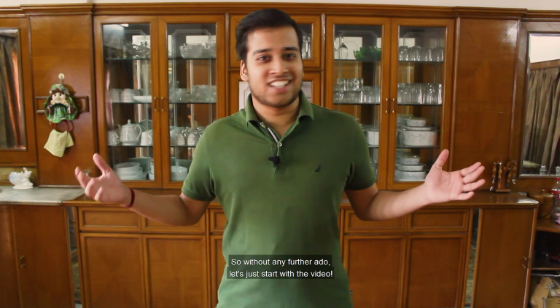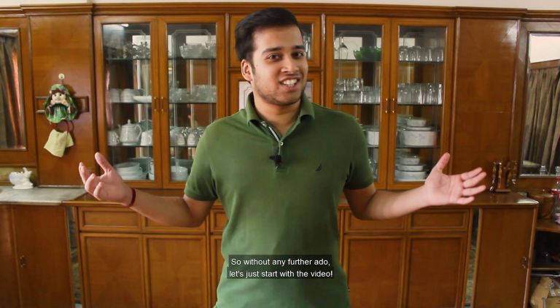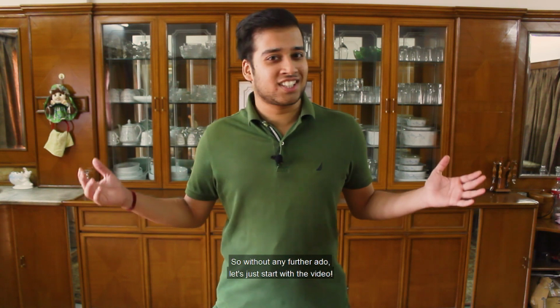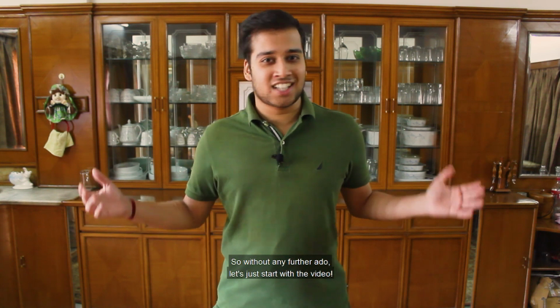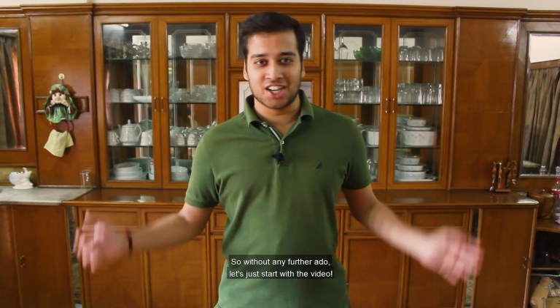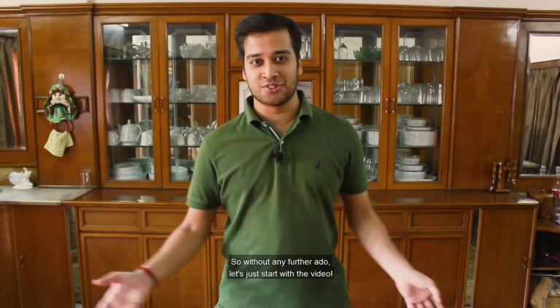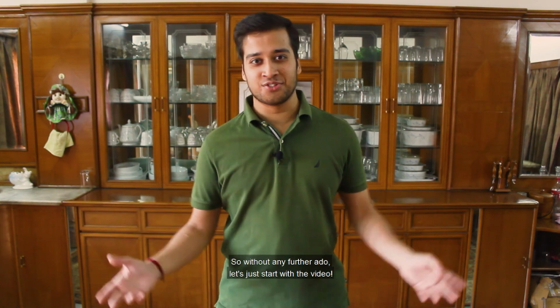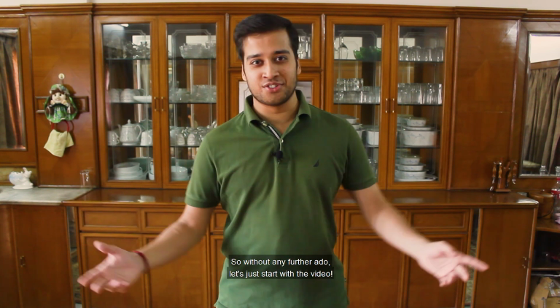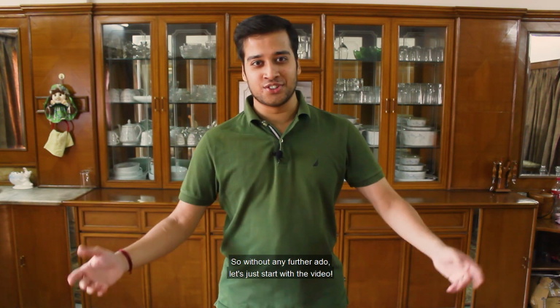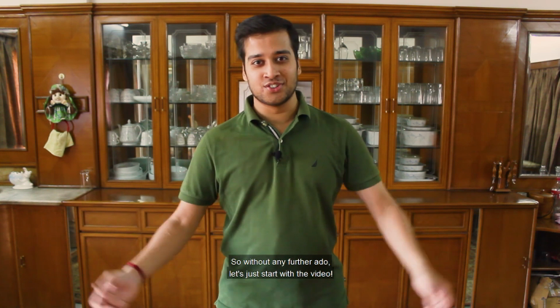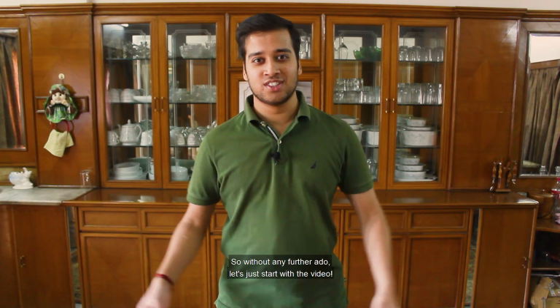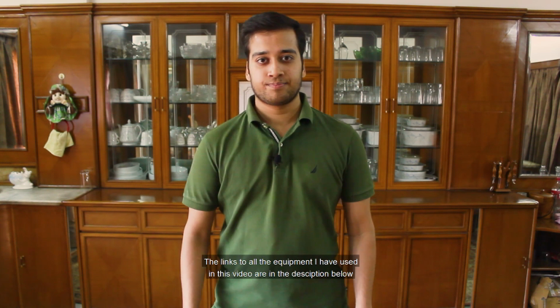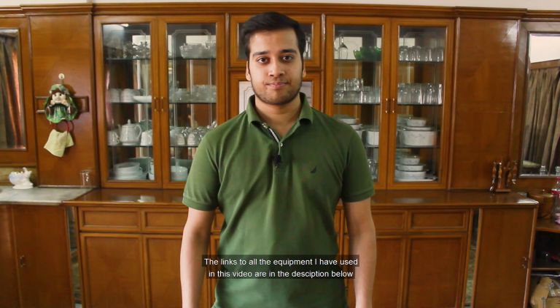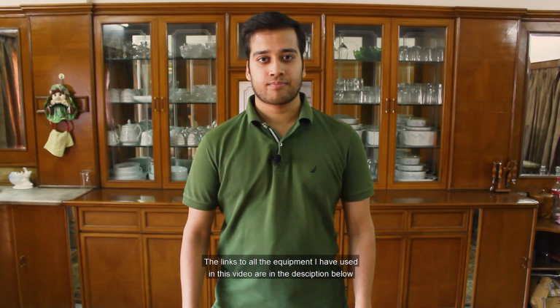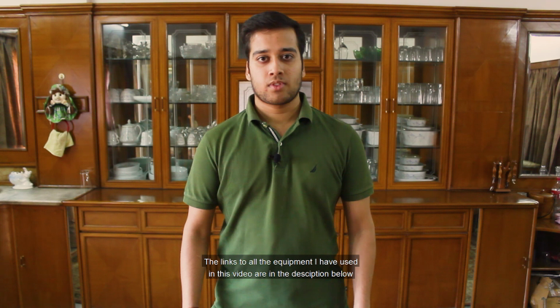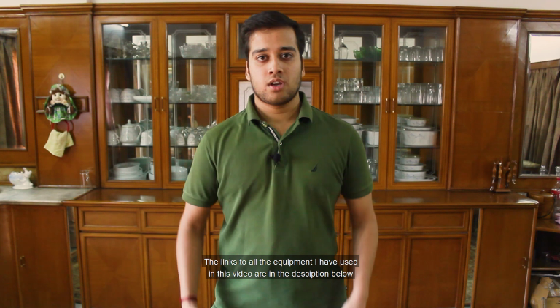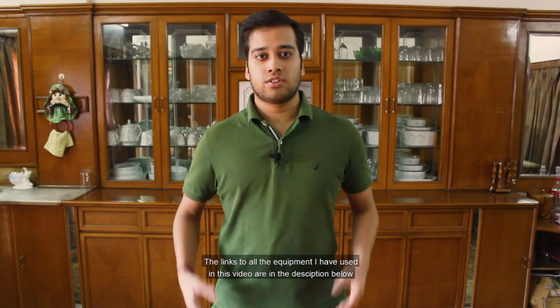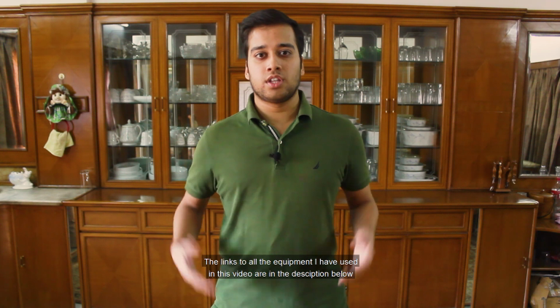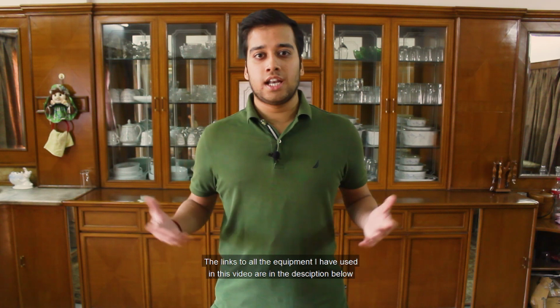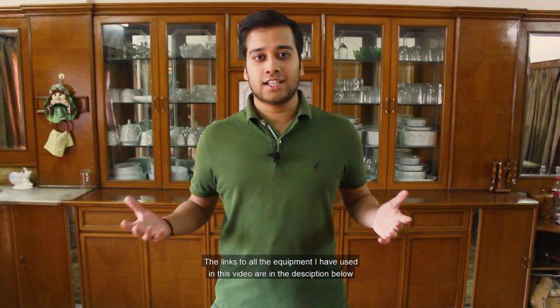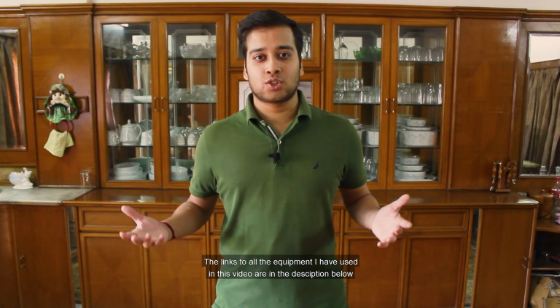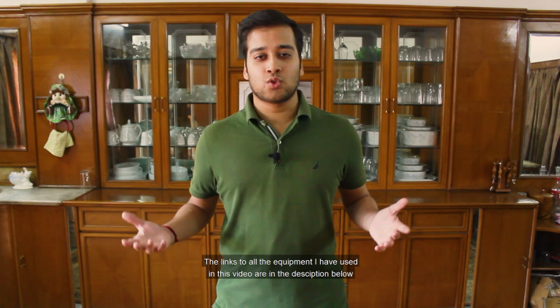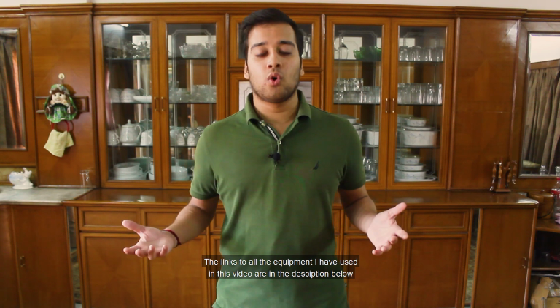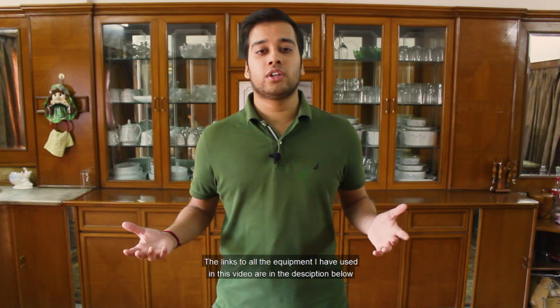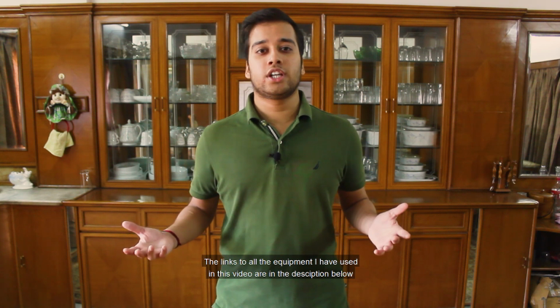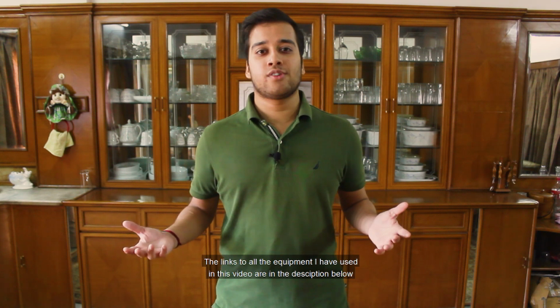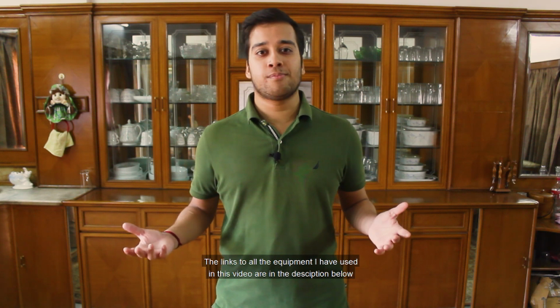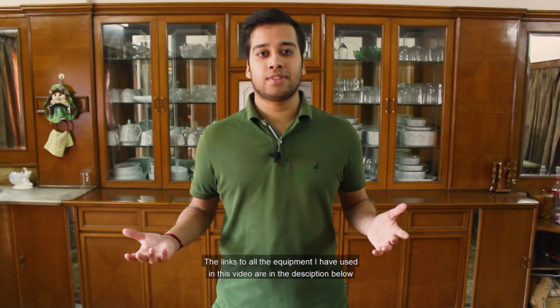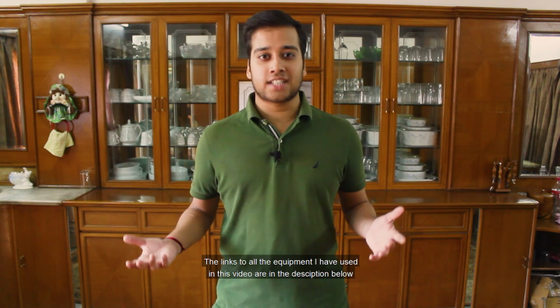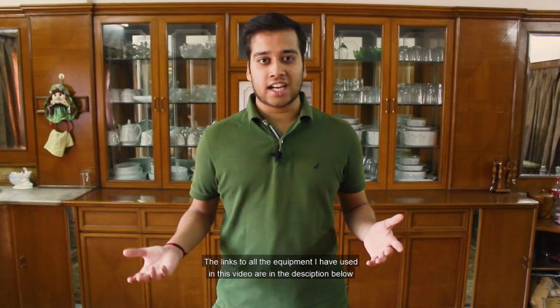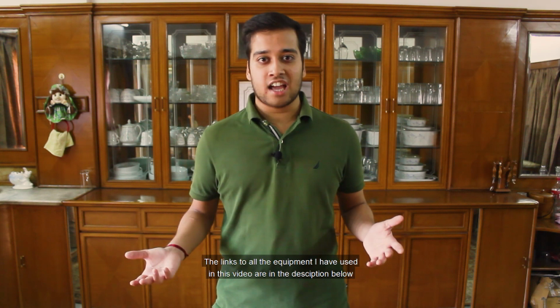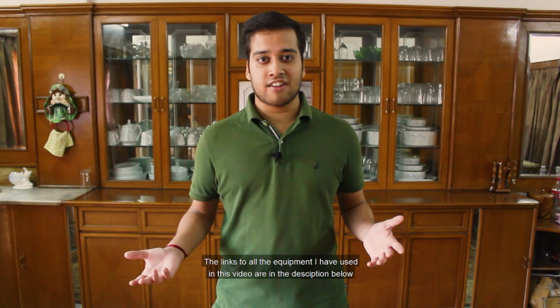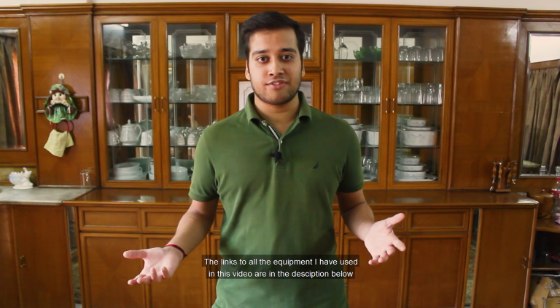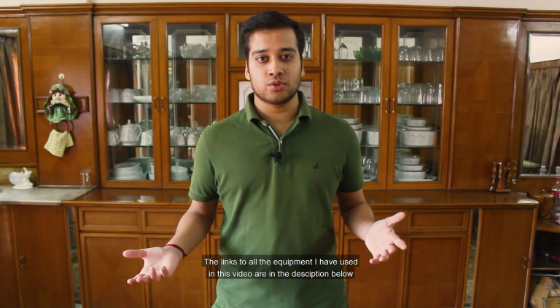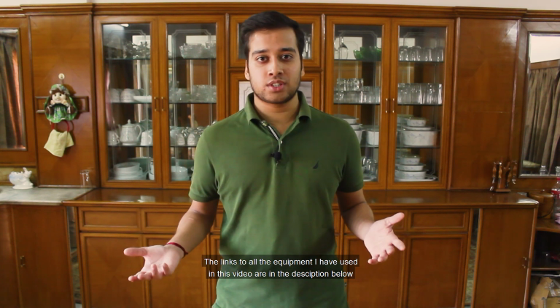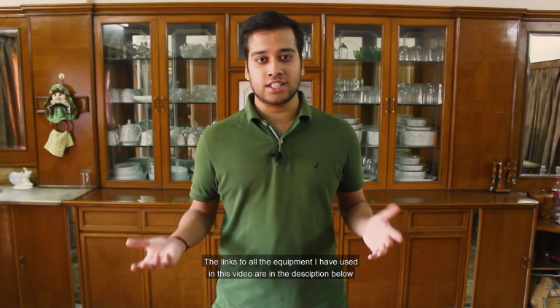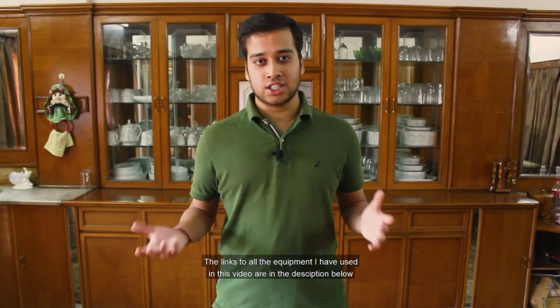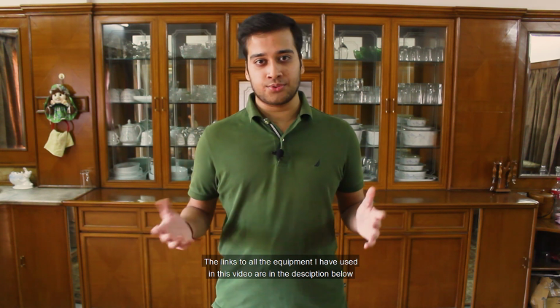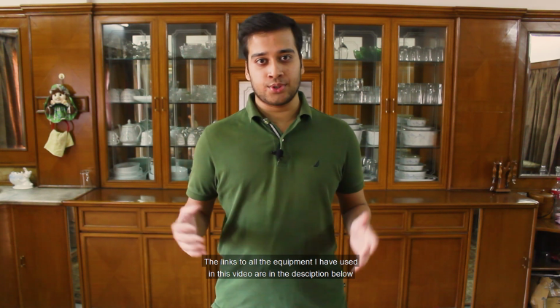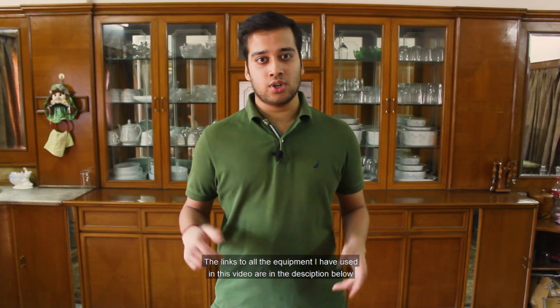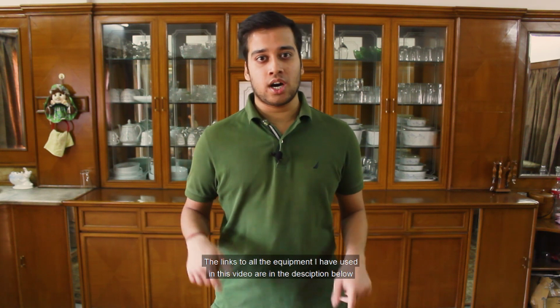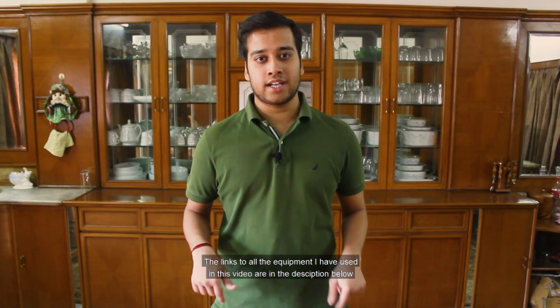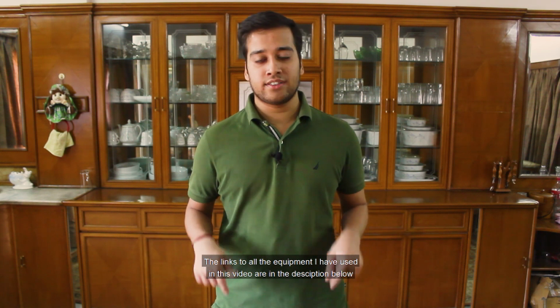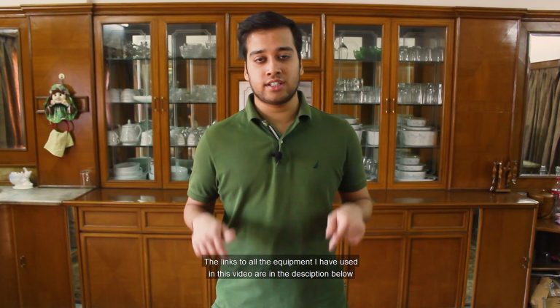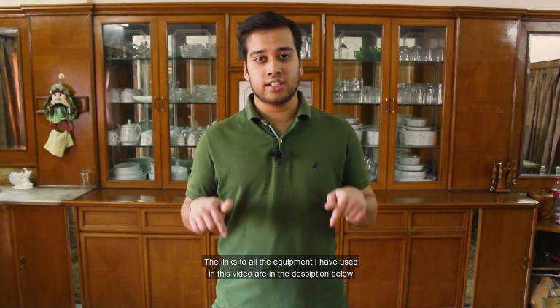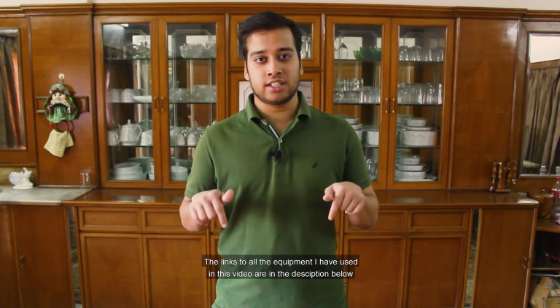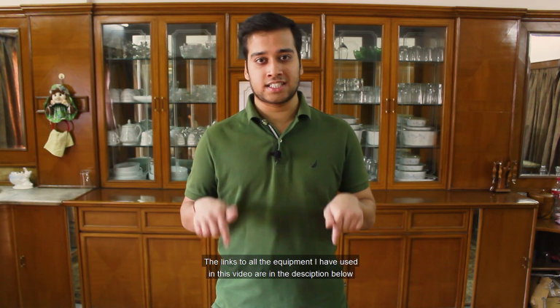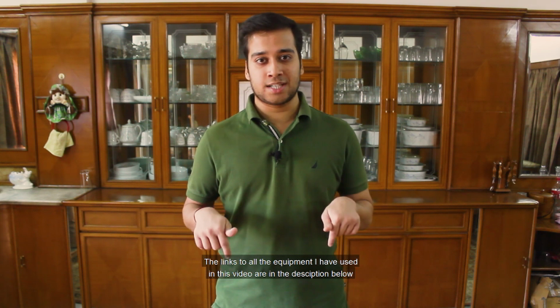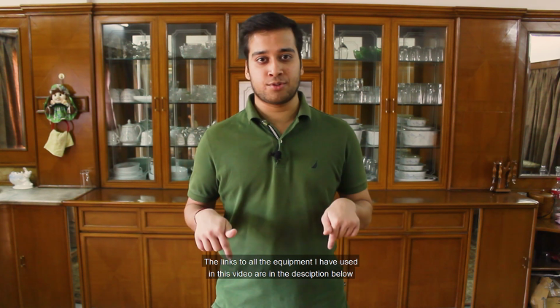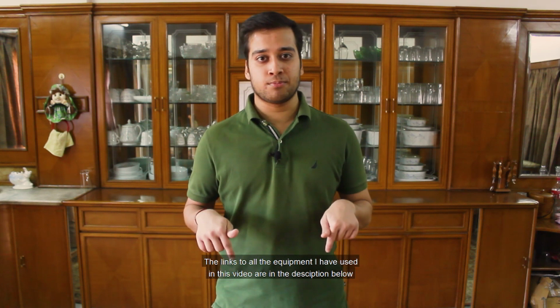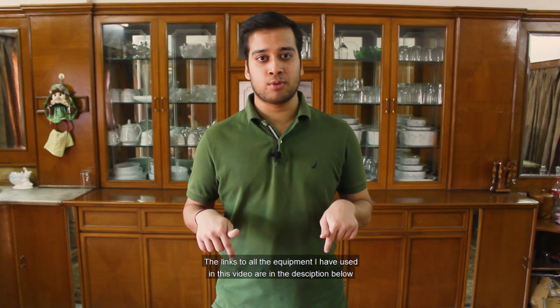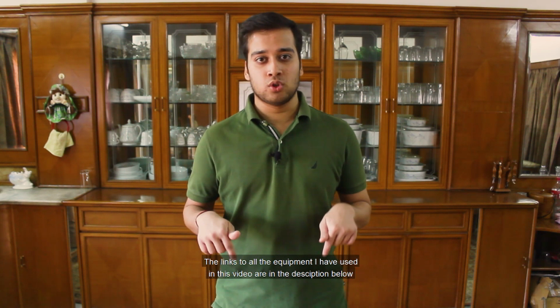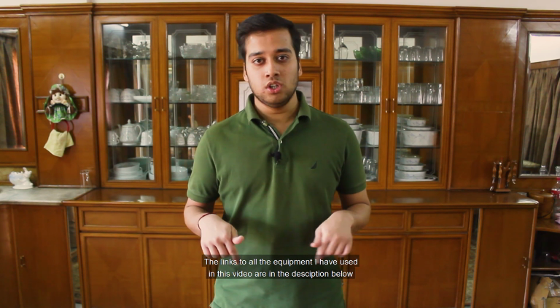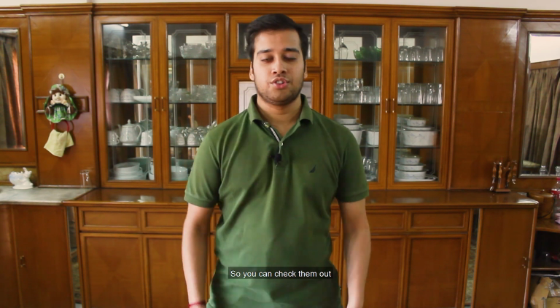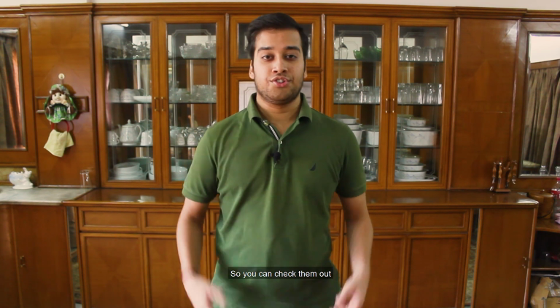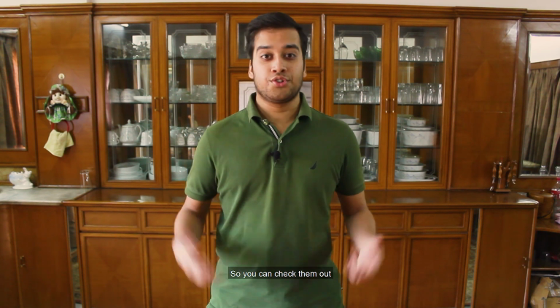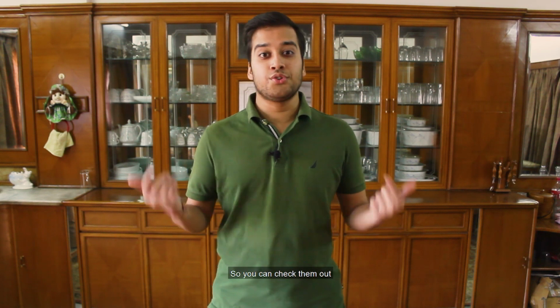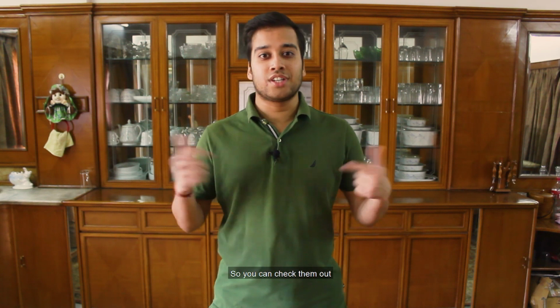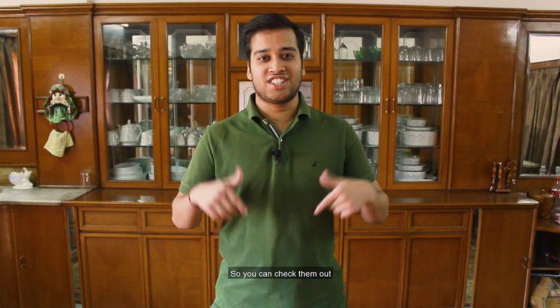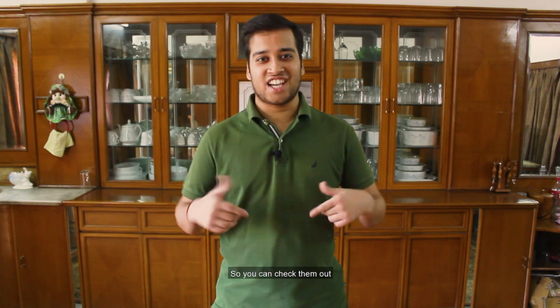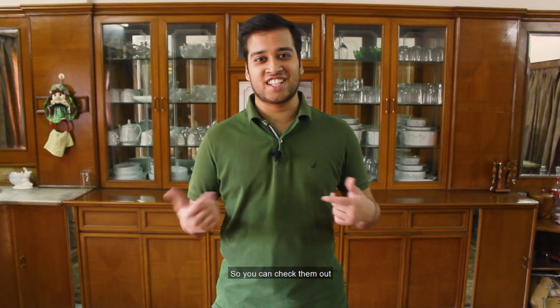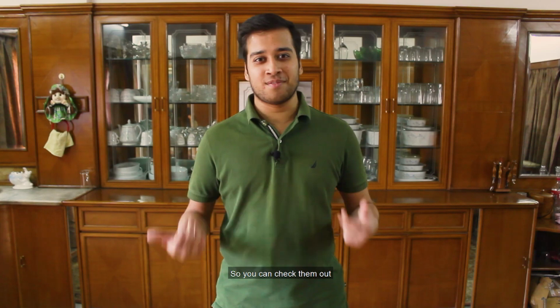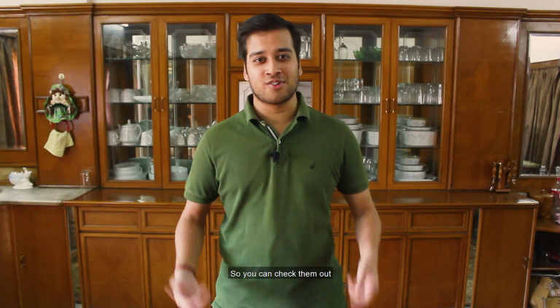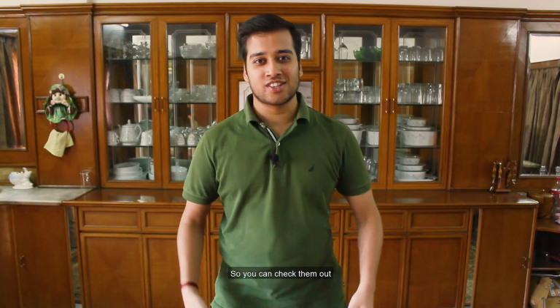So without any further ado, let's just start with the video. The links to all the equipment that I have used in this video are in the description below, so you can check them out.